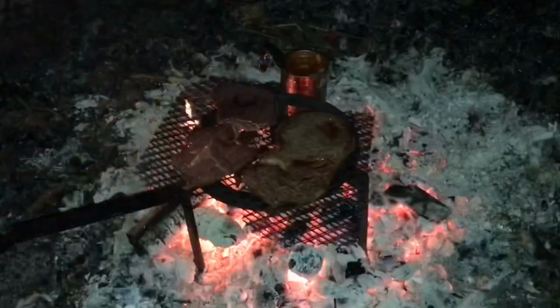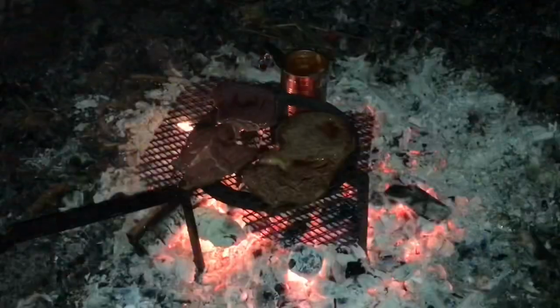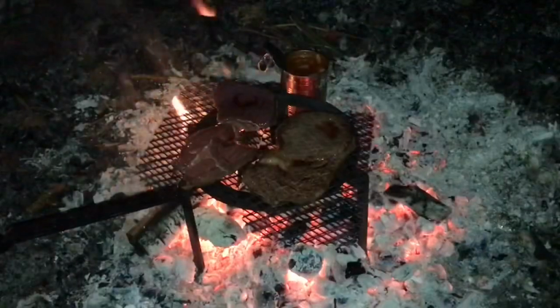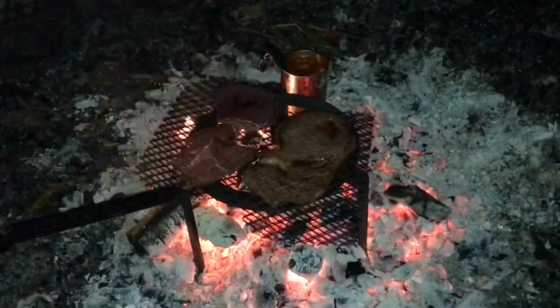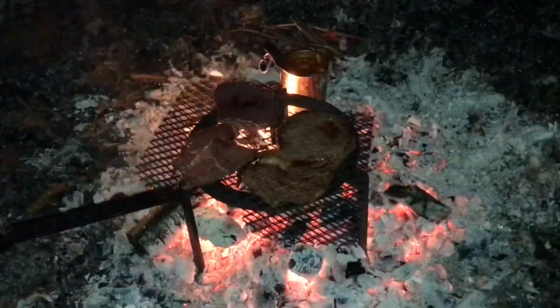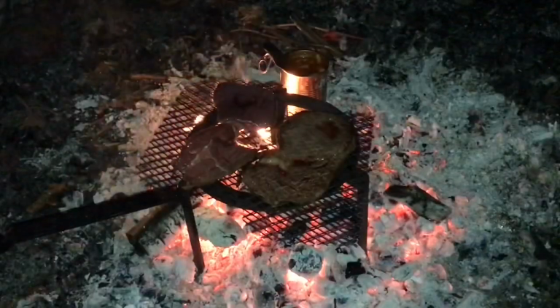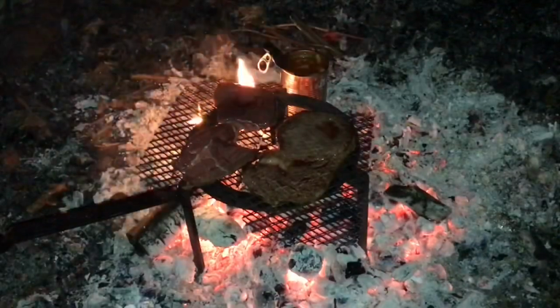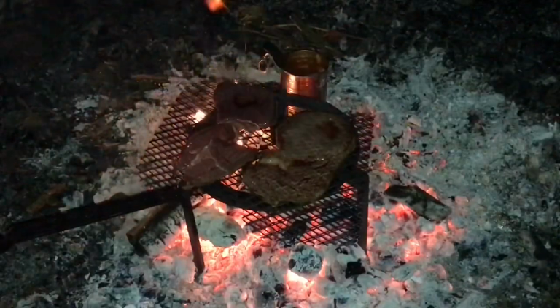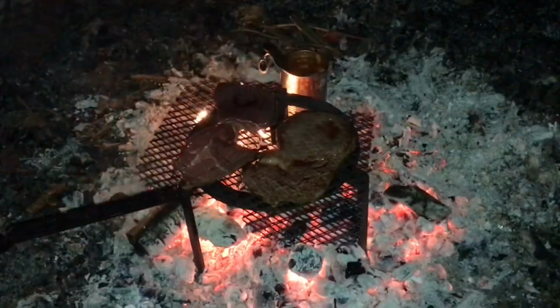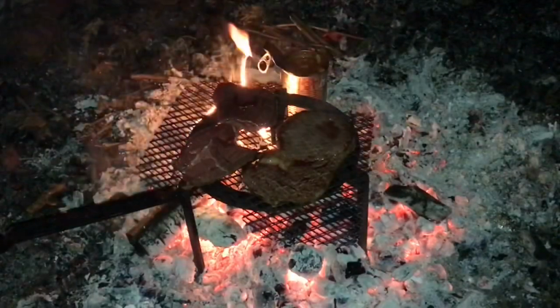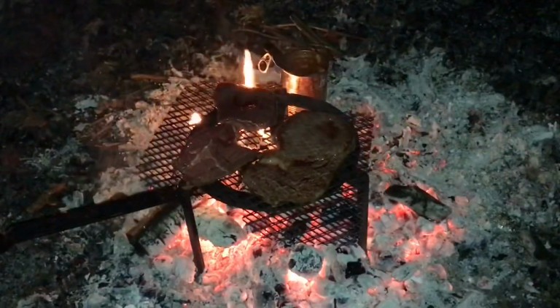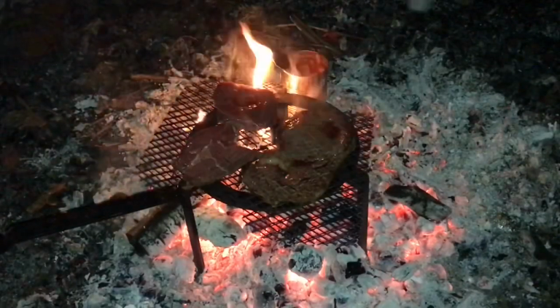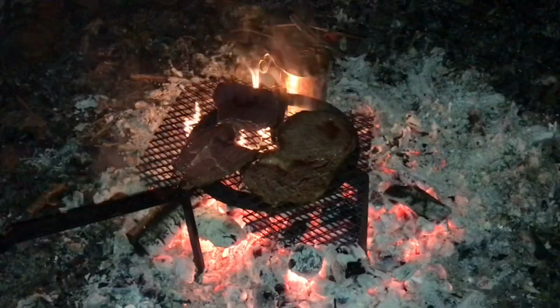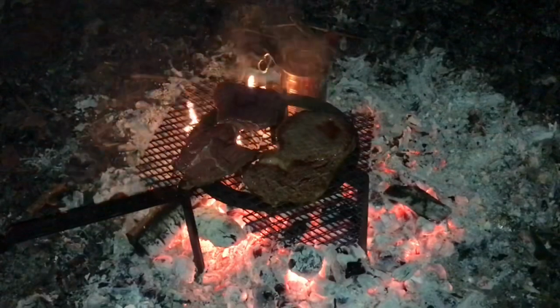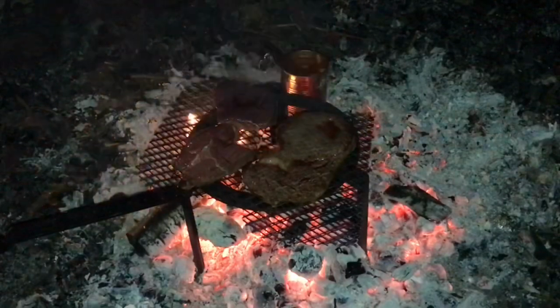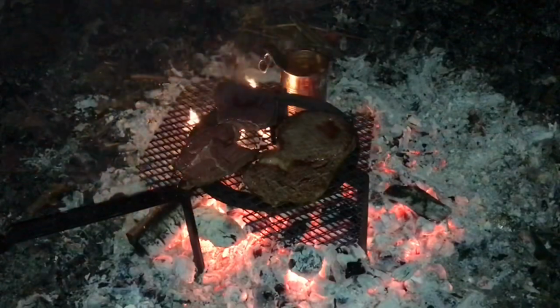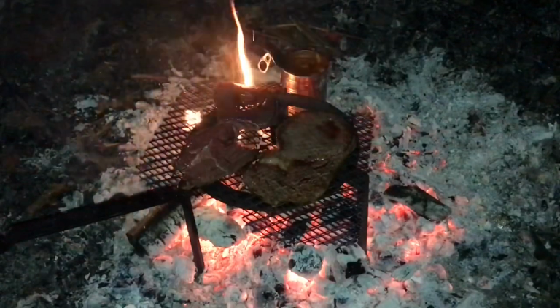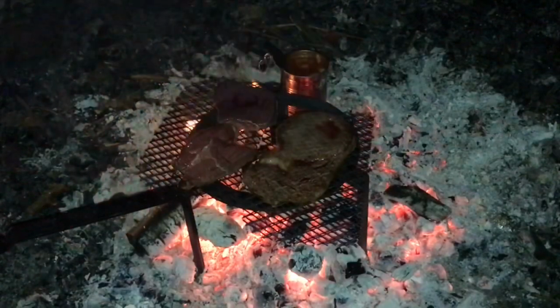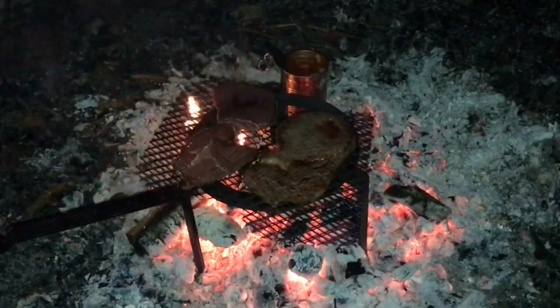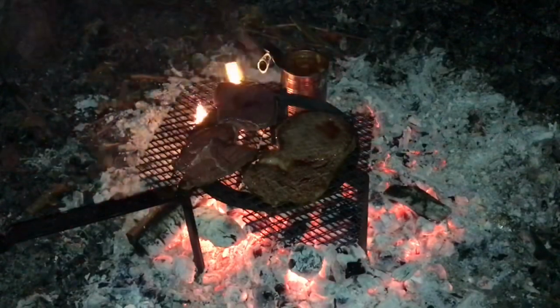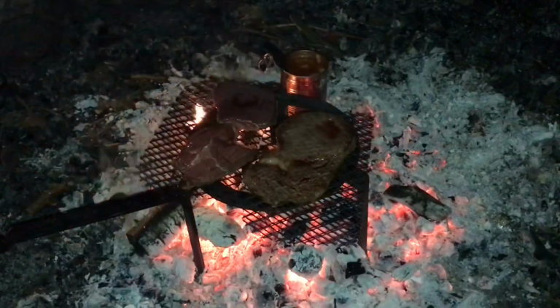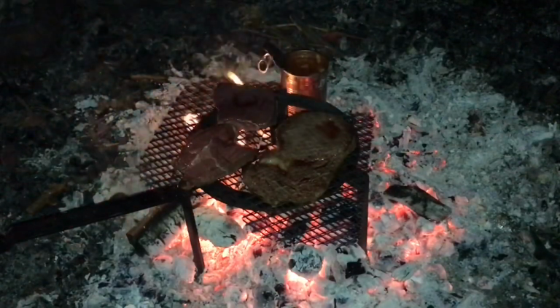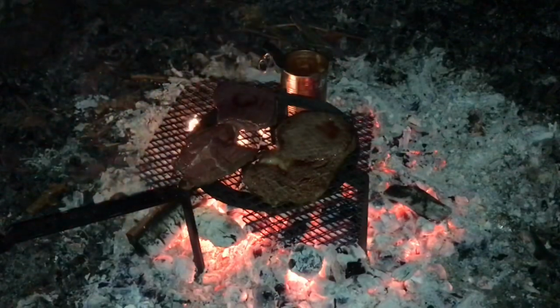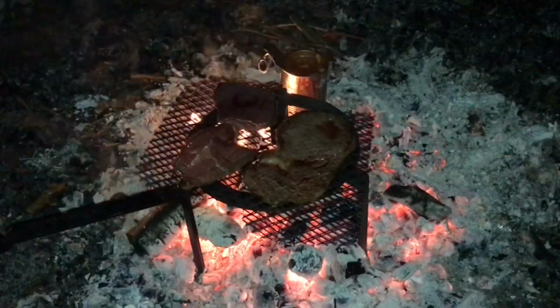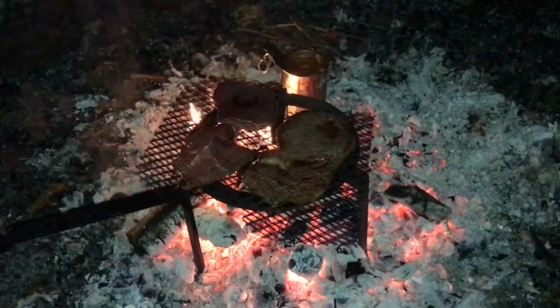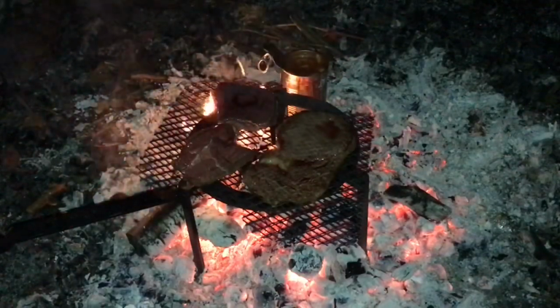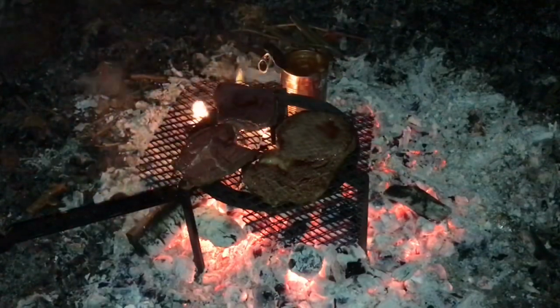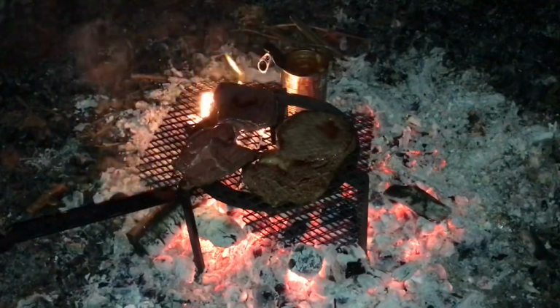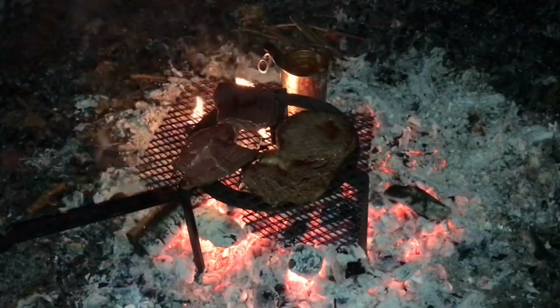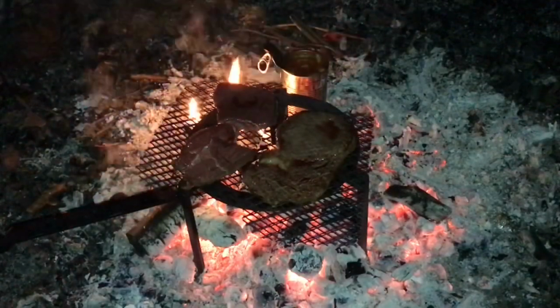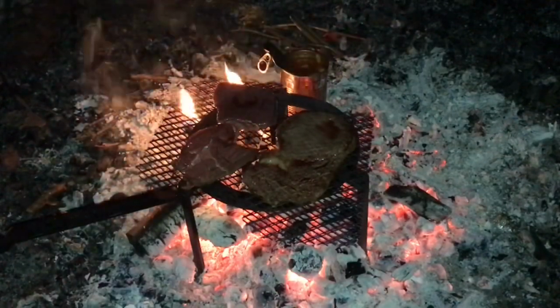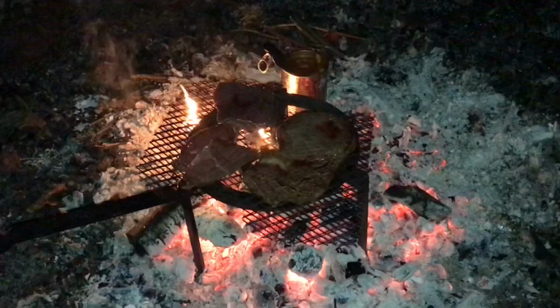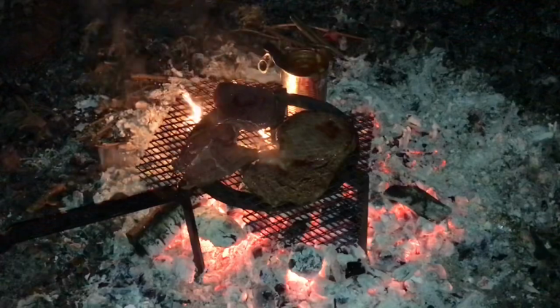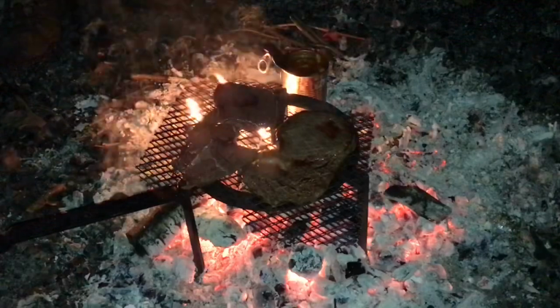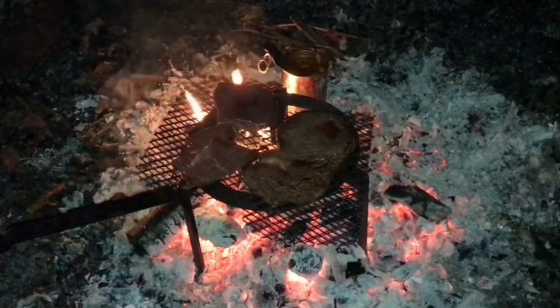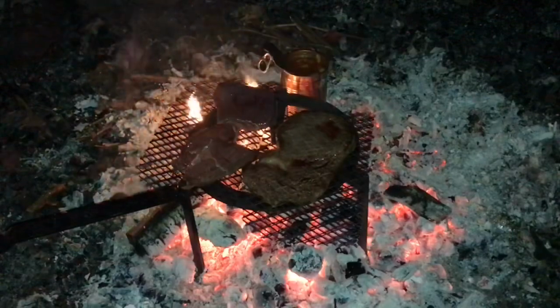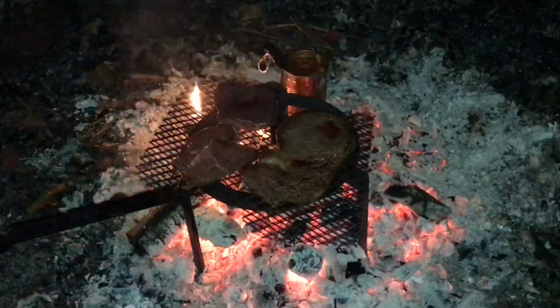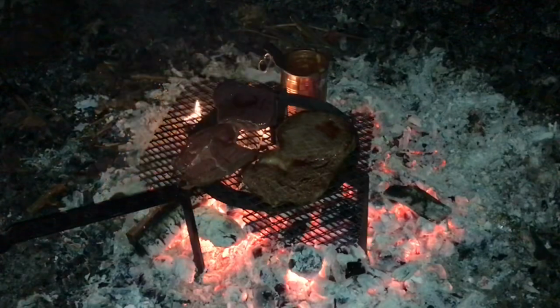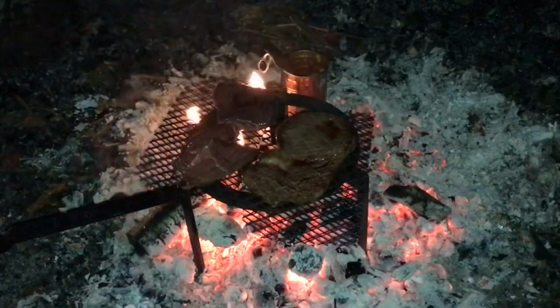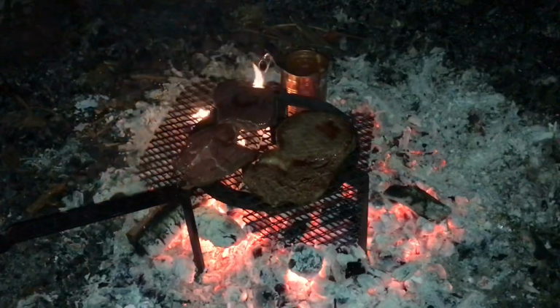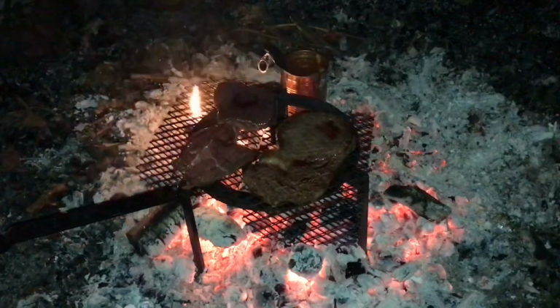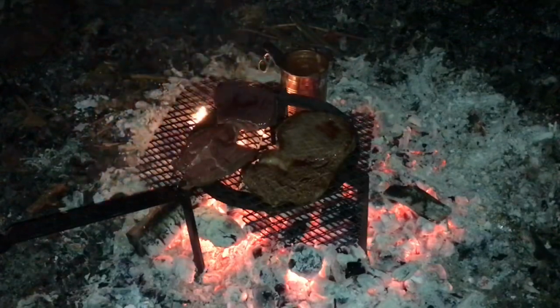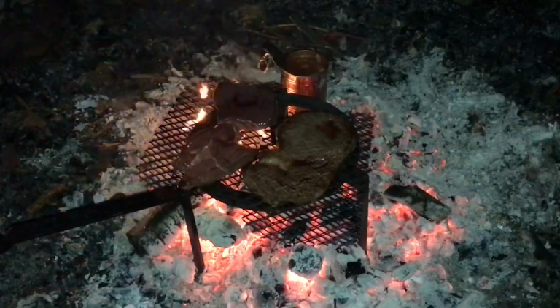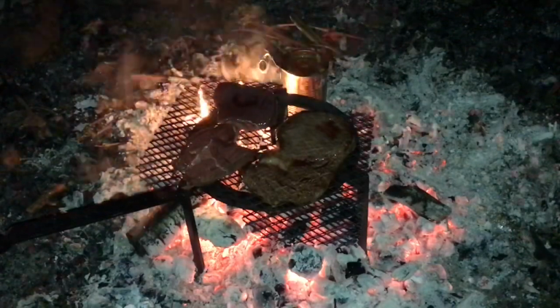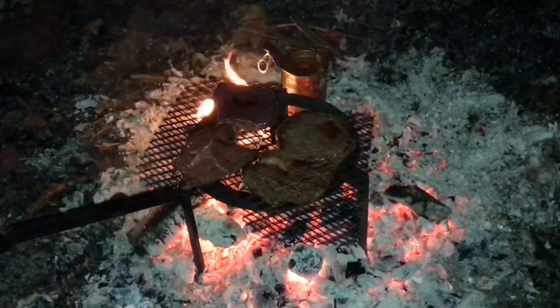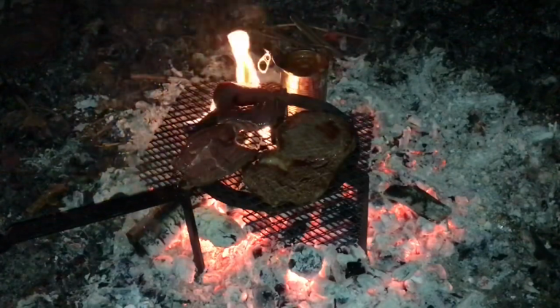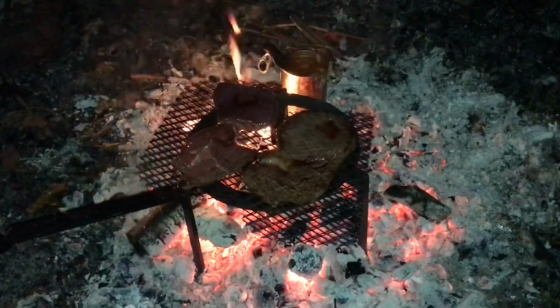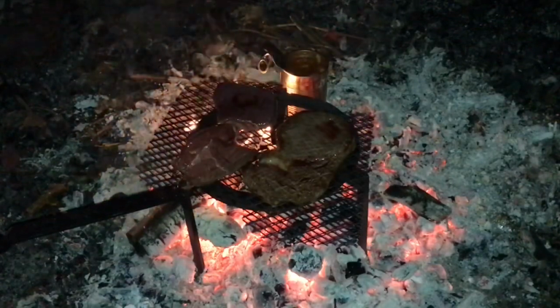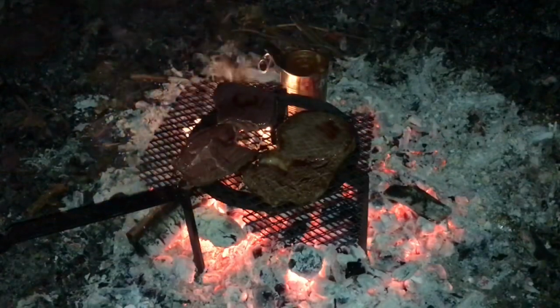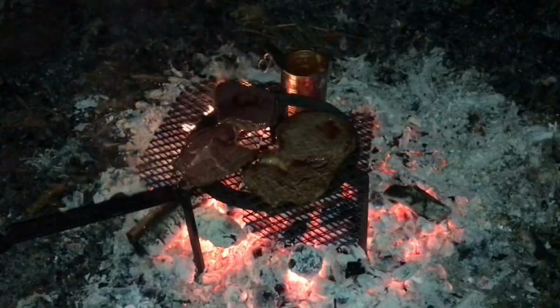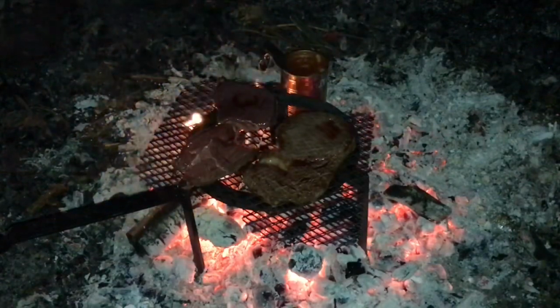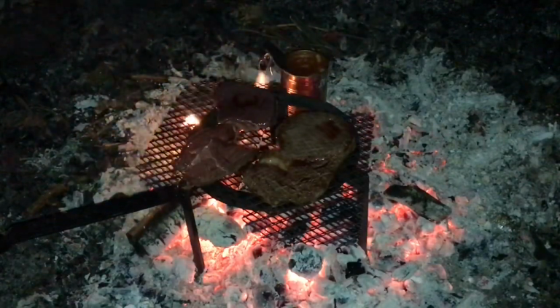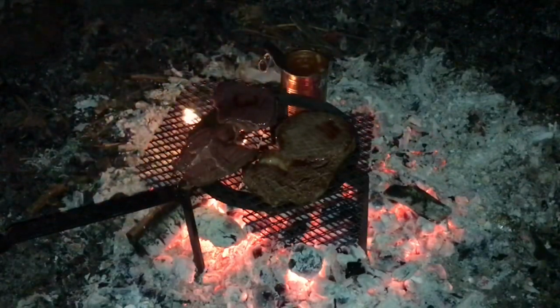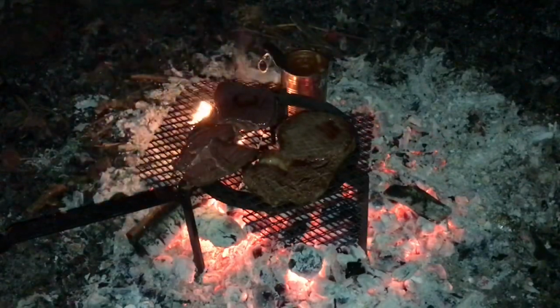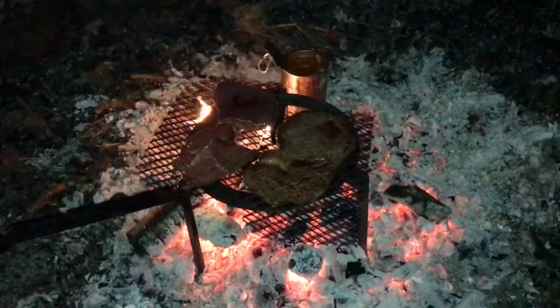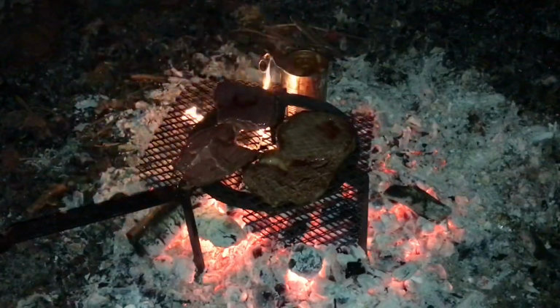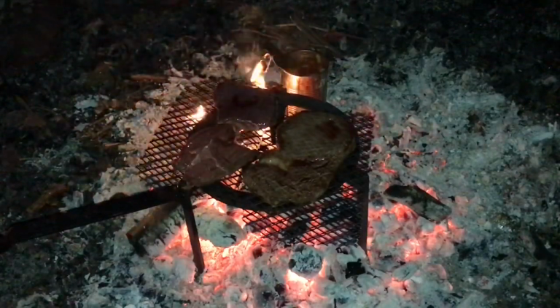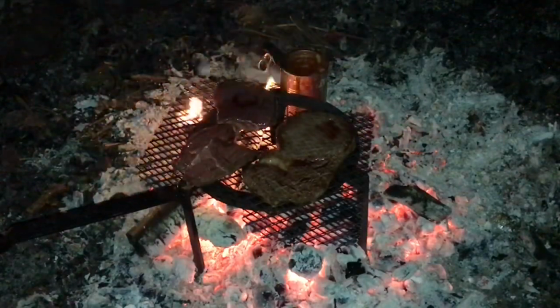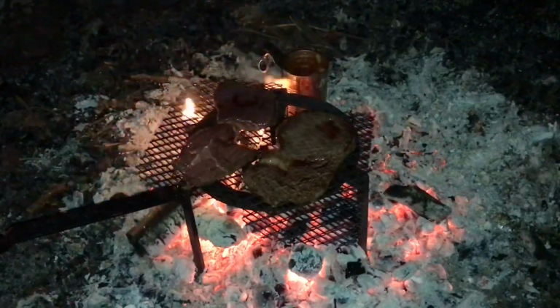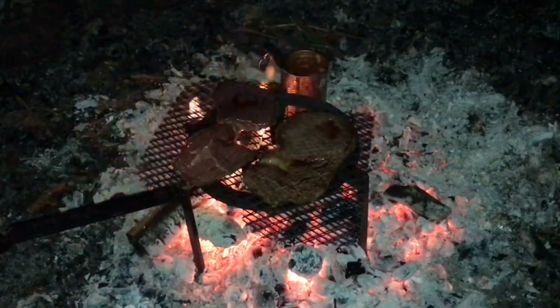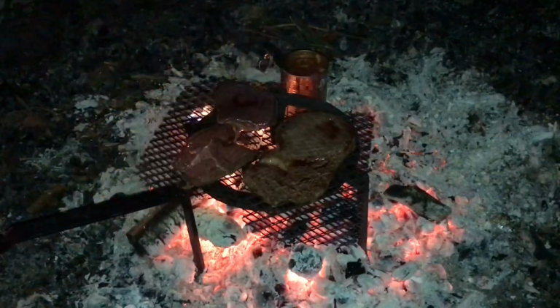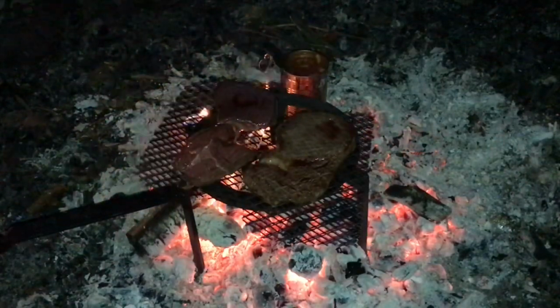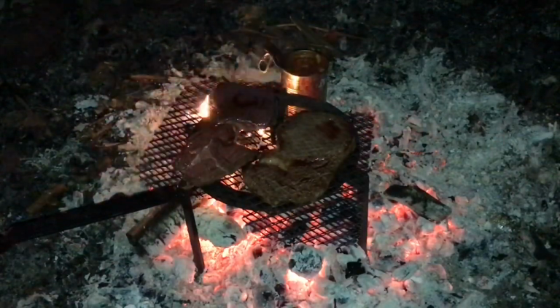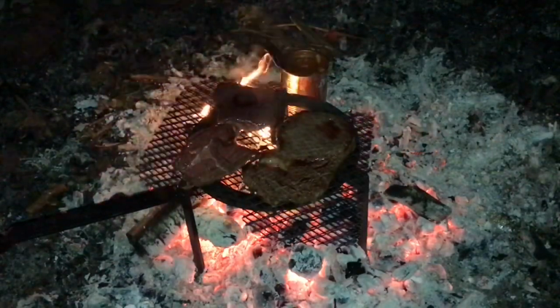We've got a rump on the left, rib on the right, and for vegetables we're having beans and sausages.